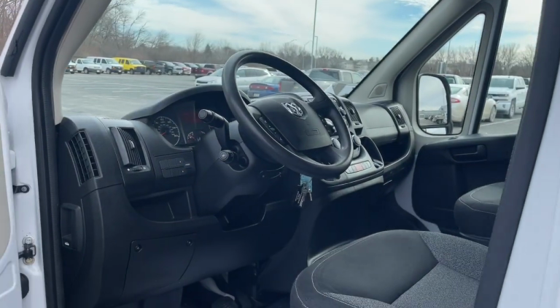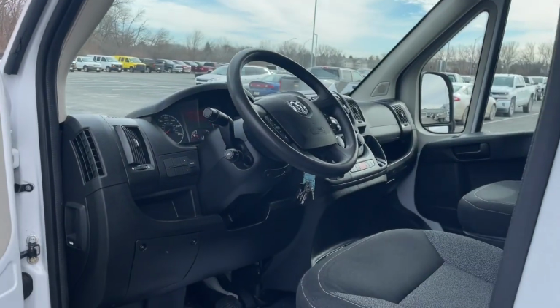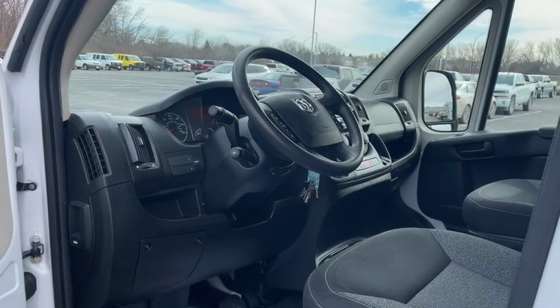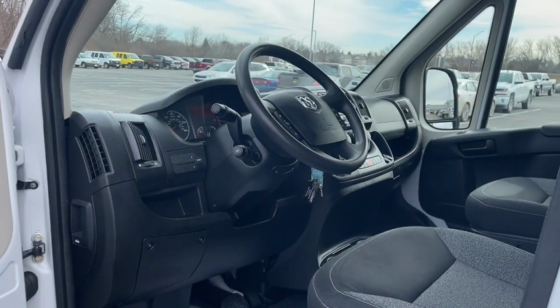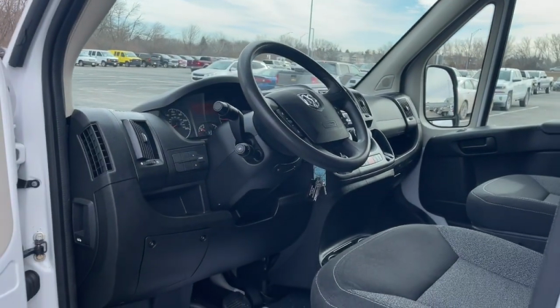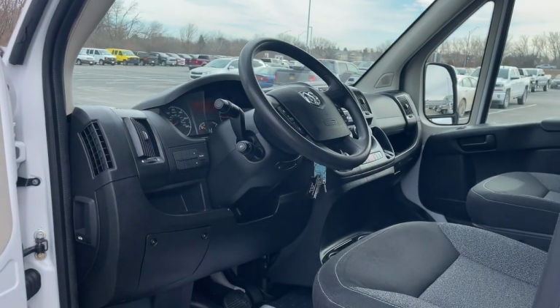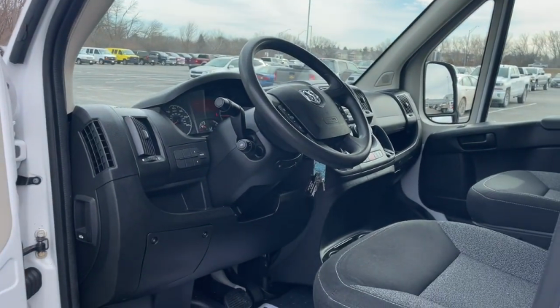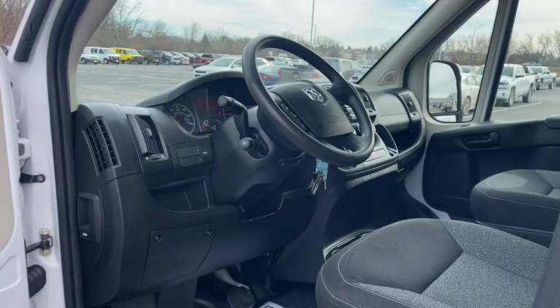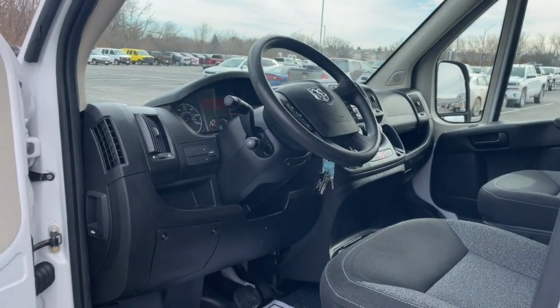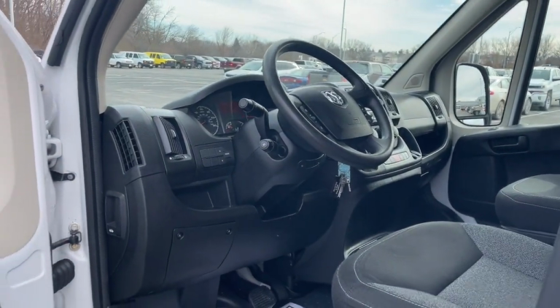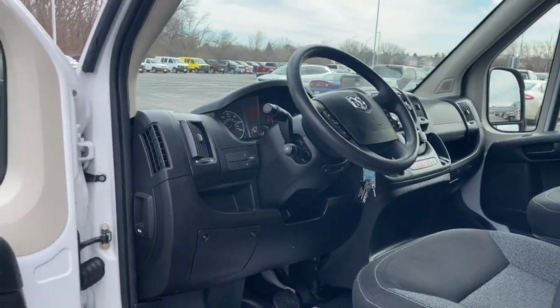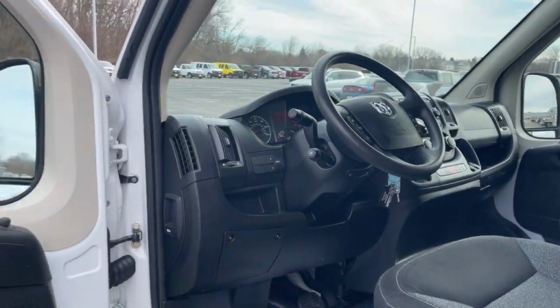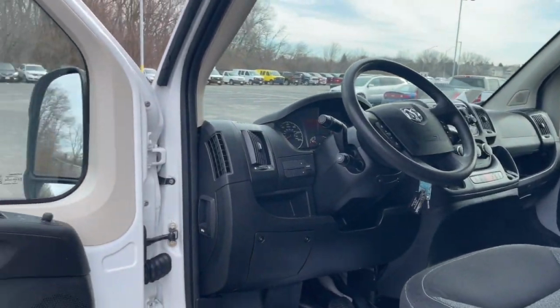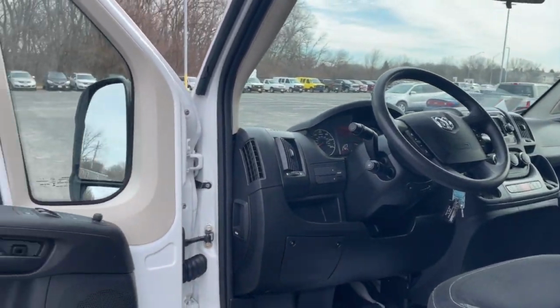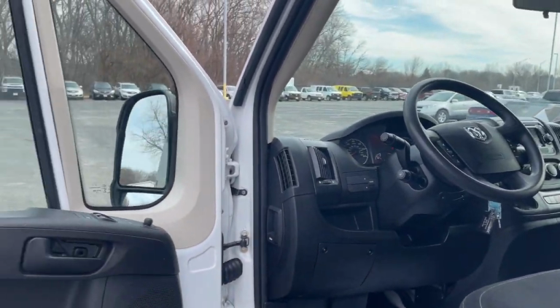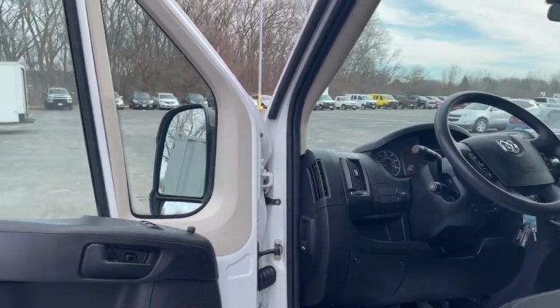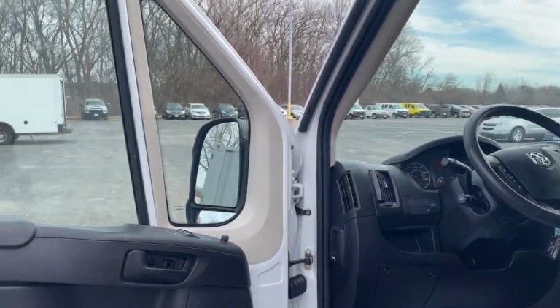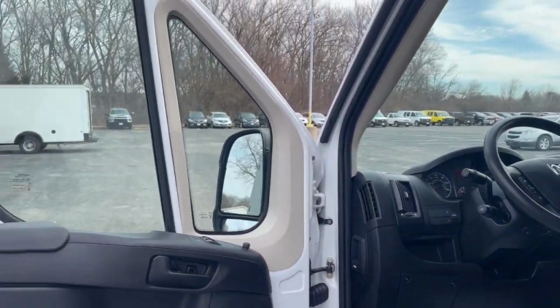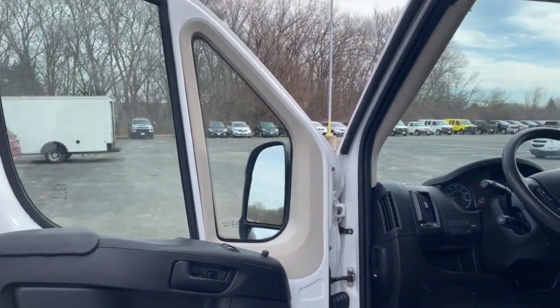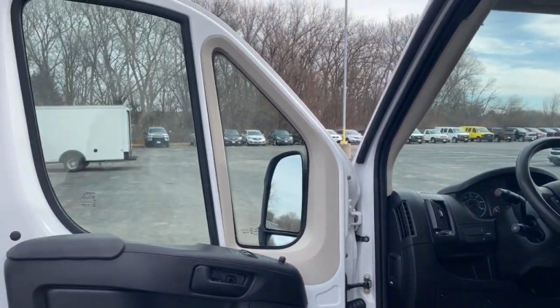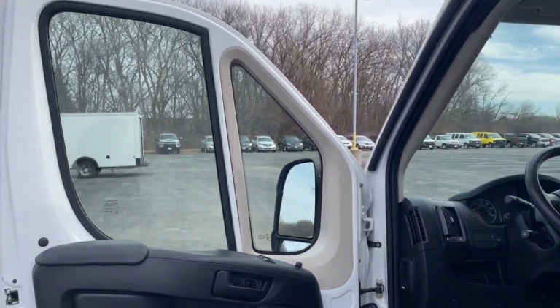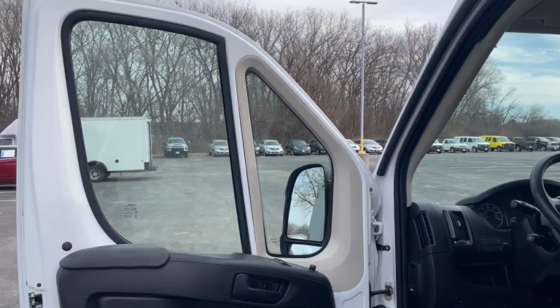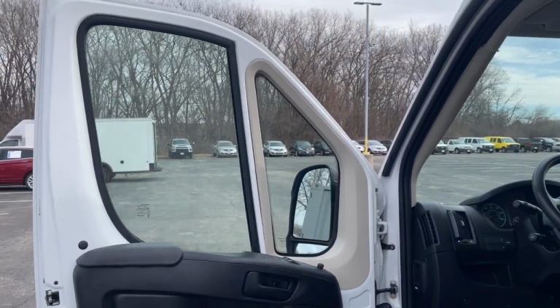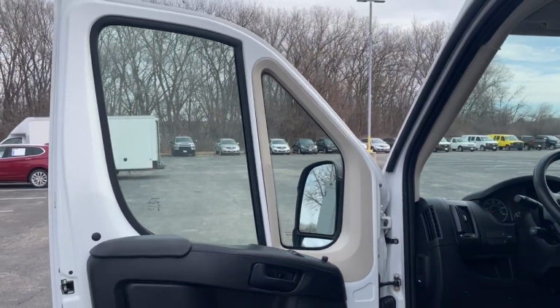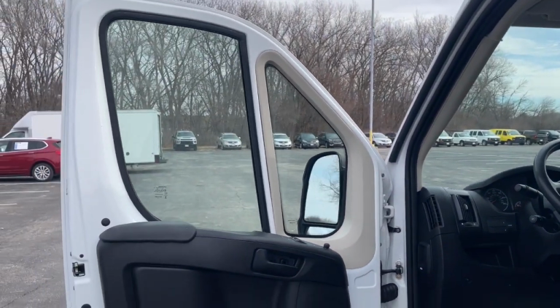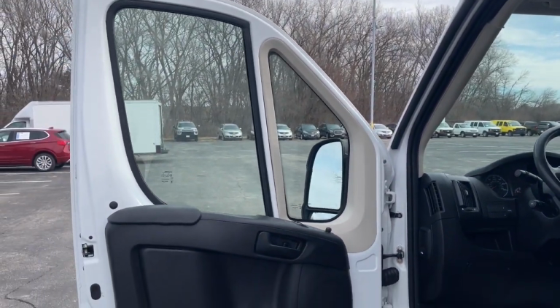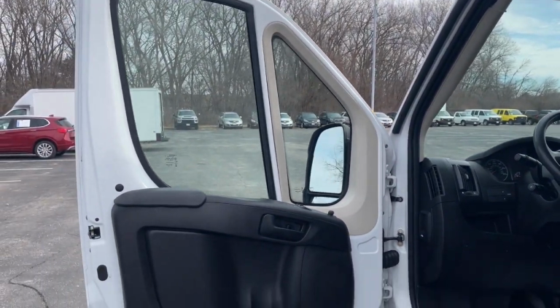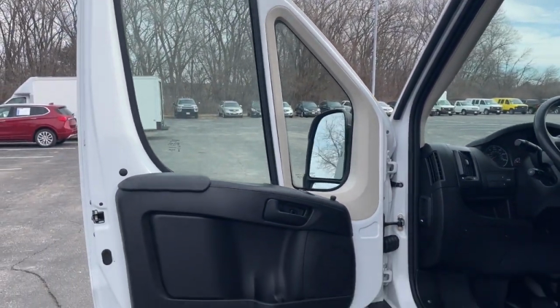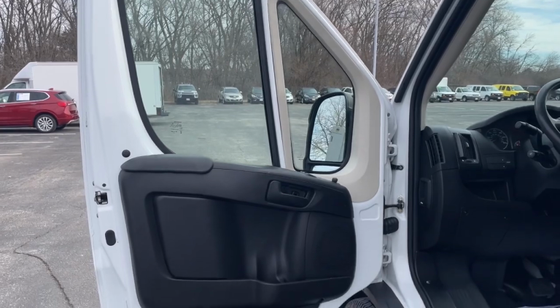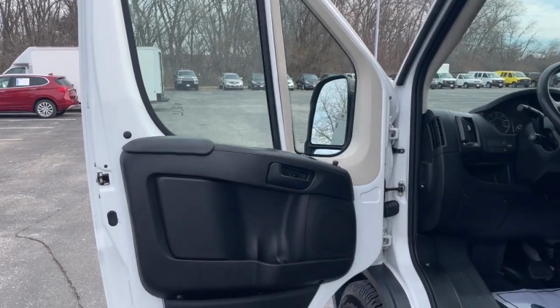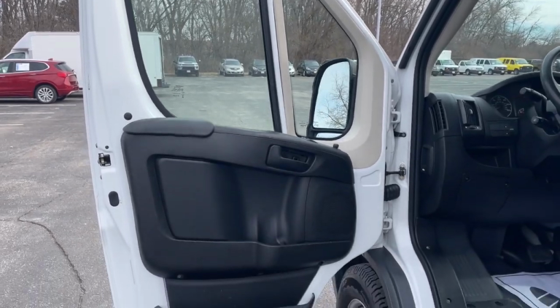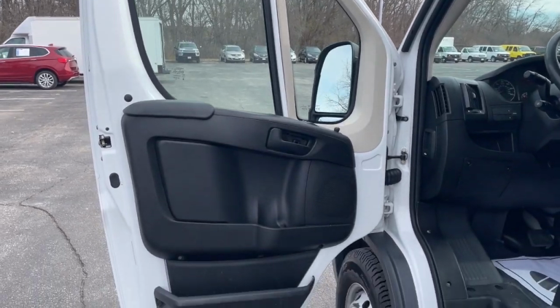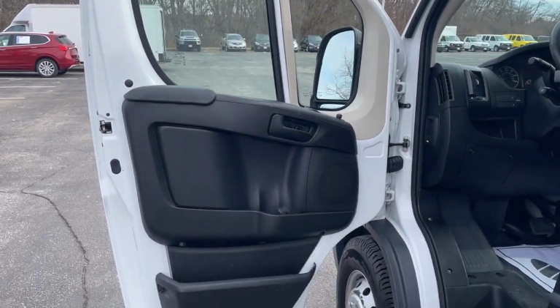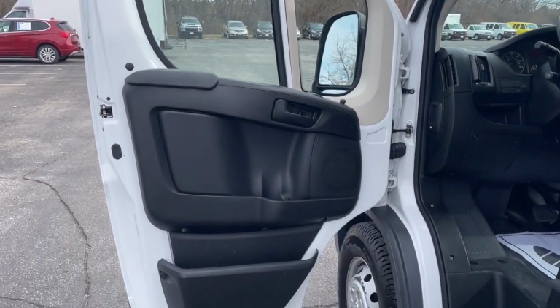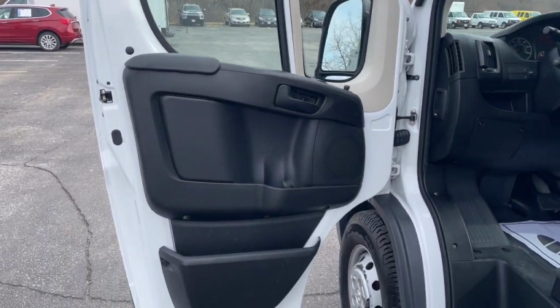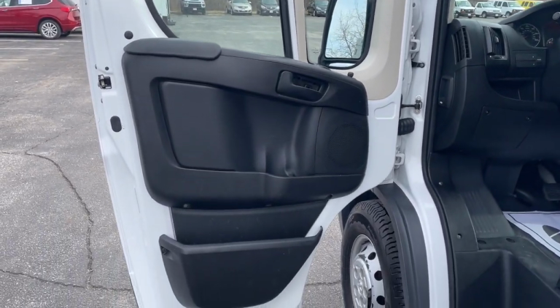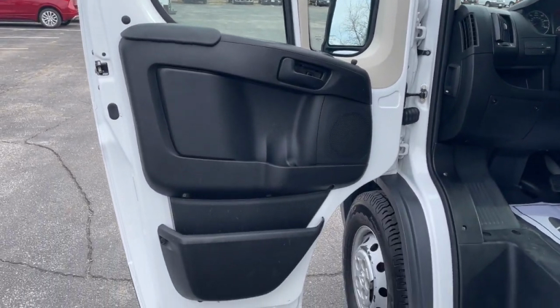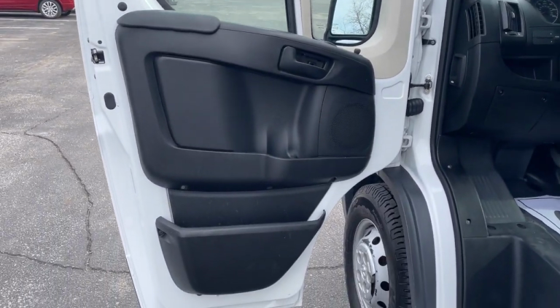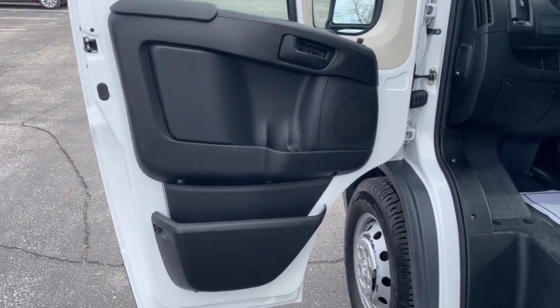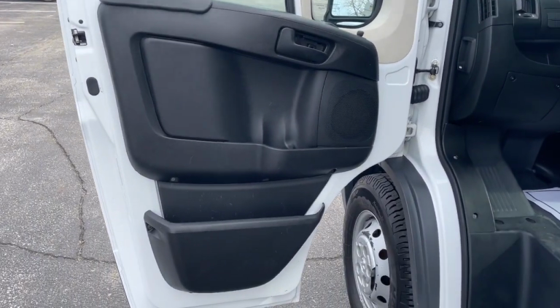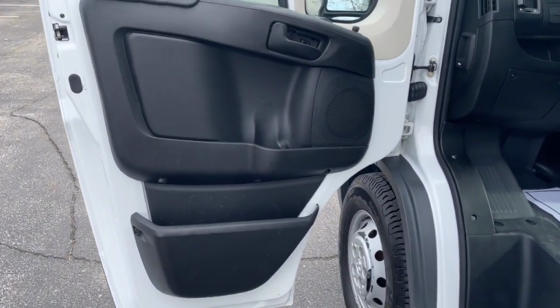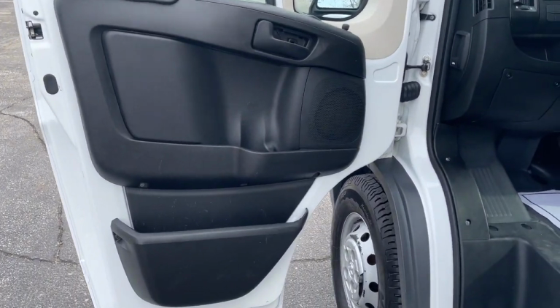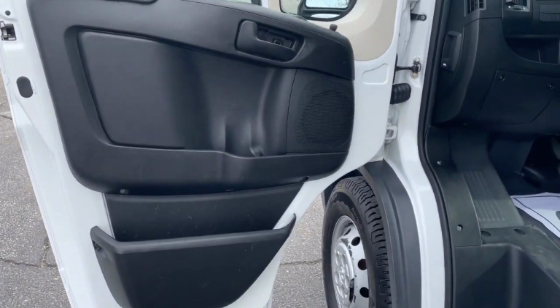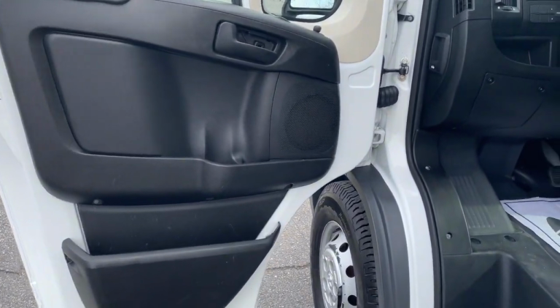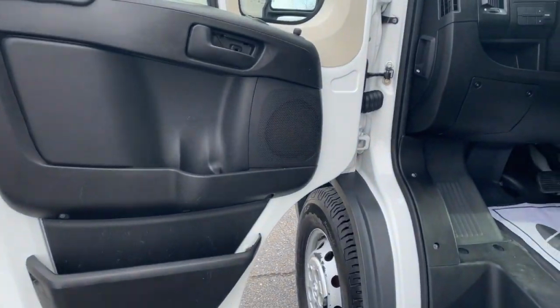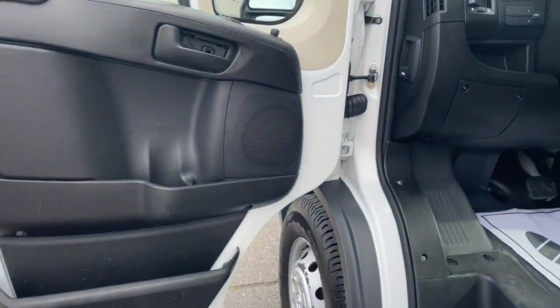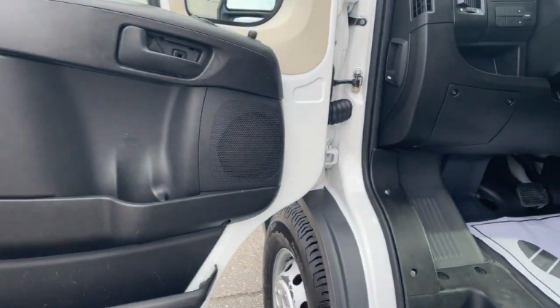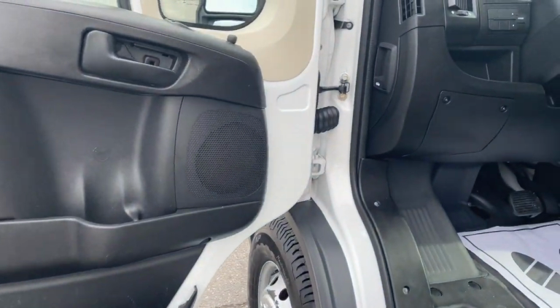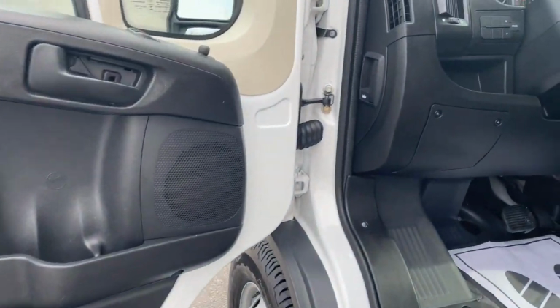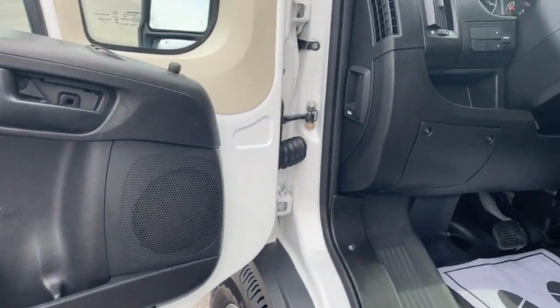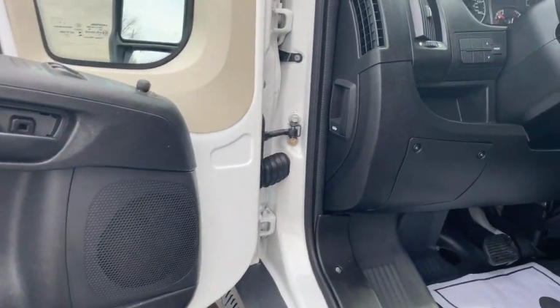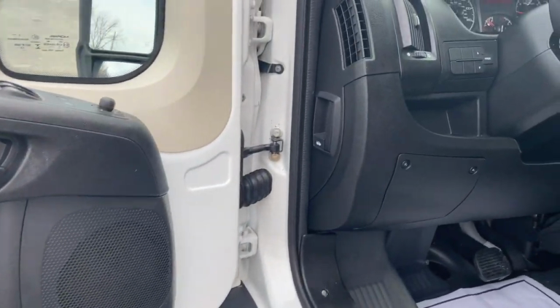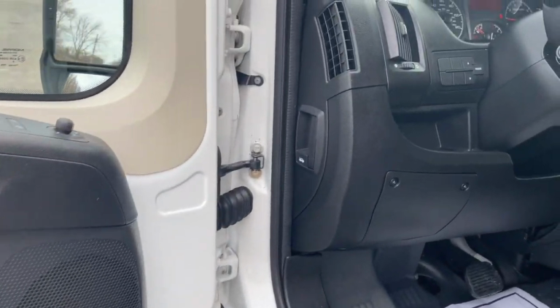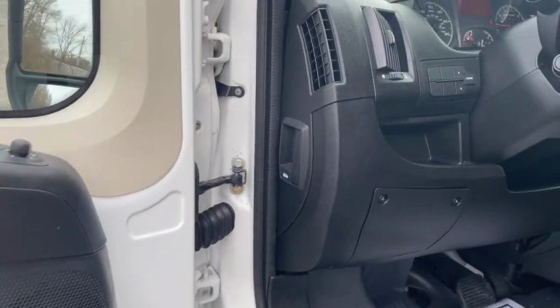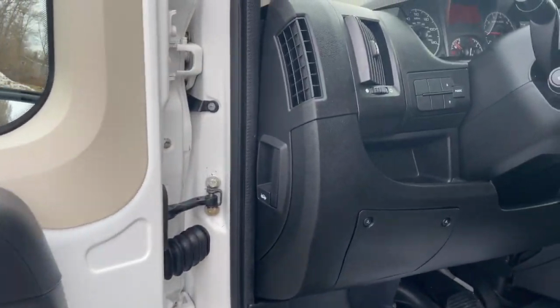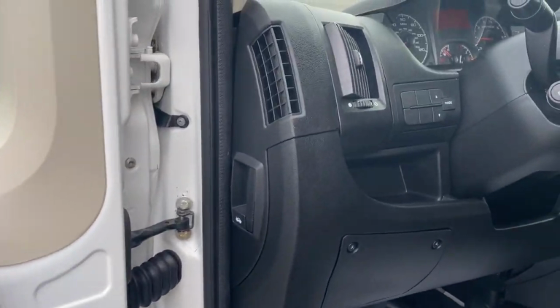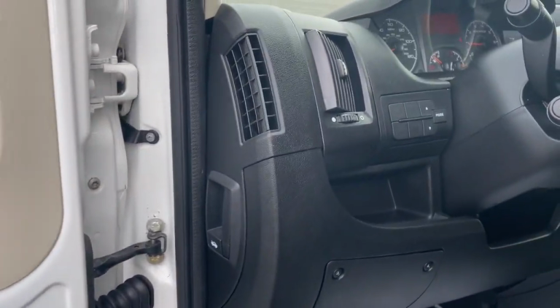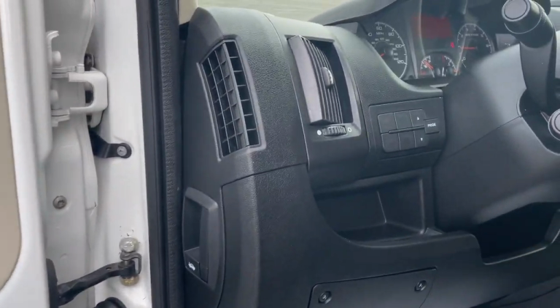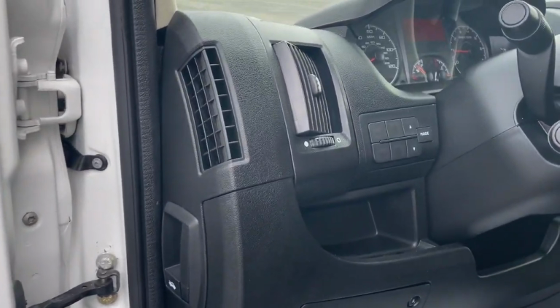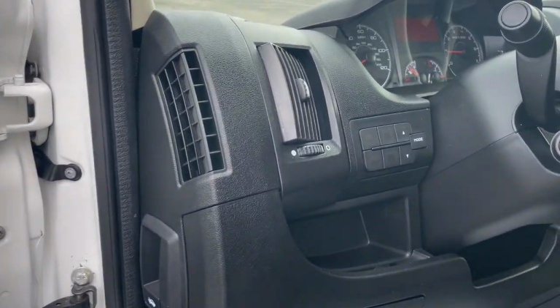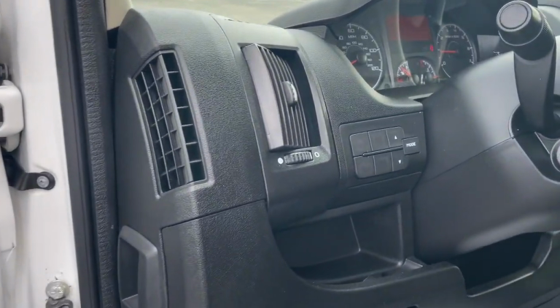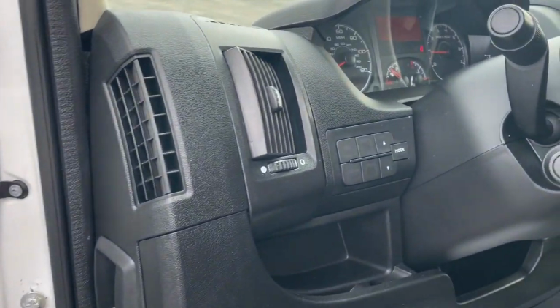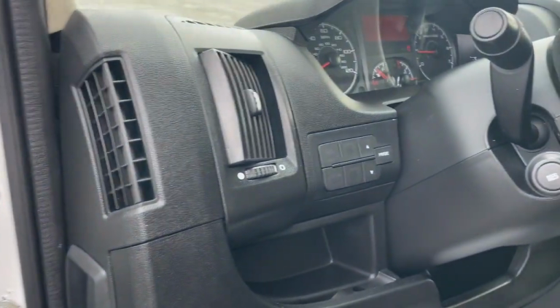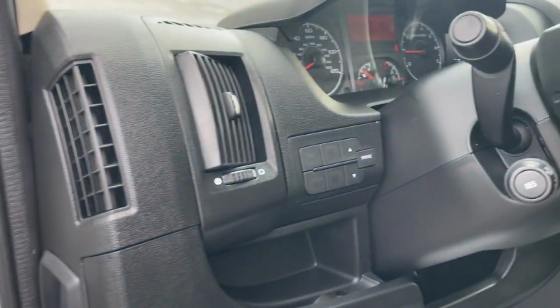Flexible, efficient, and equipped with an impressive array of desirable tech, it helps you get the job done with comfort and confidence.